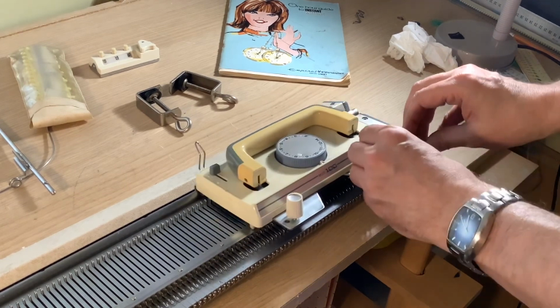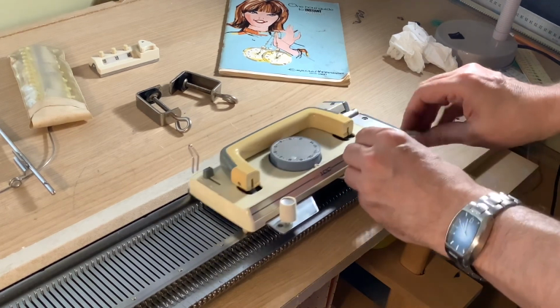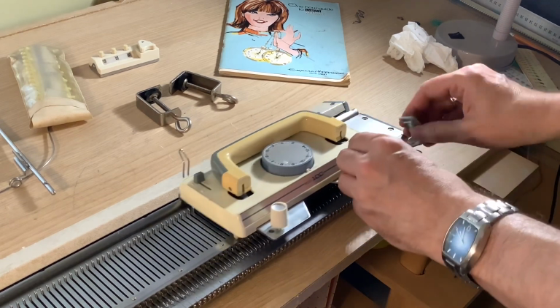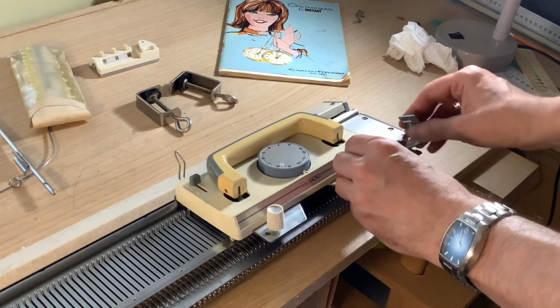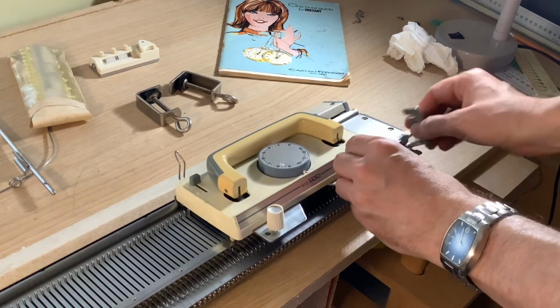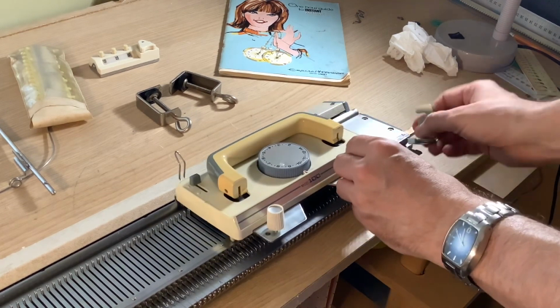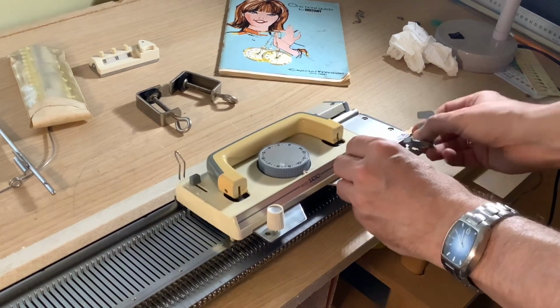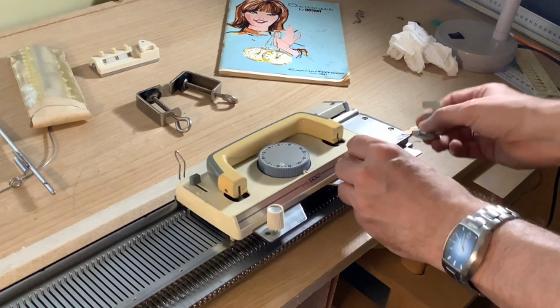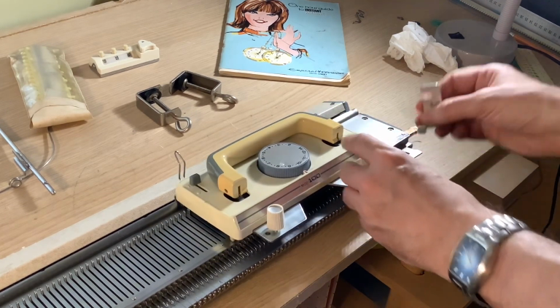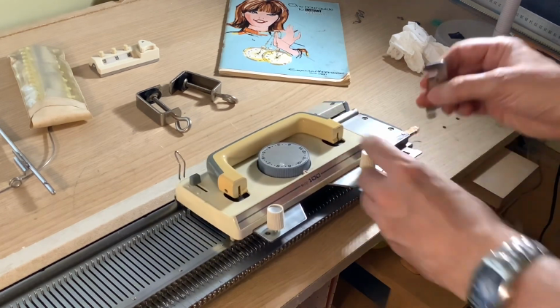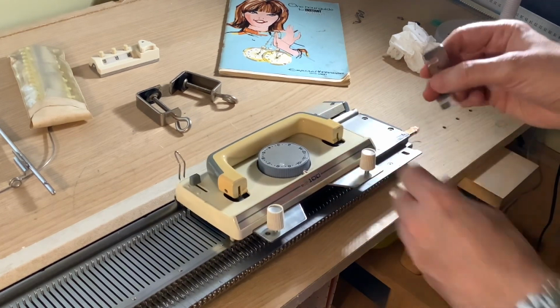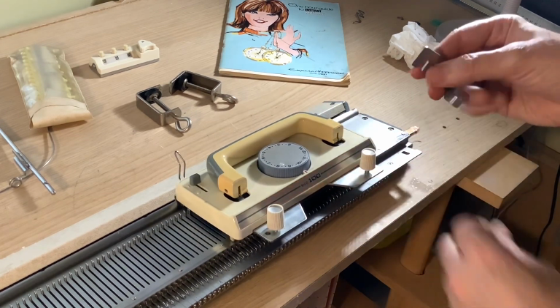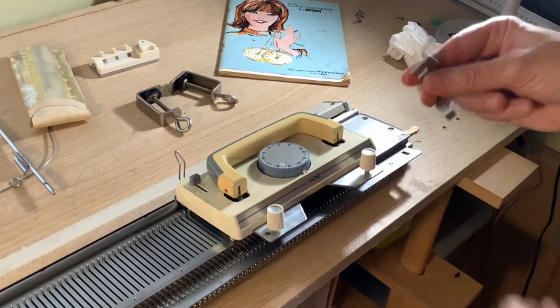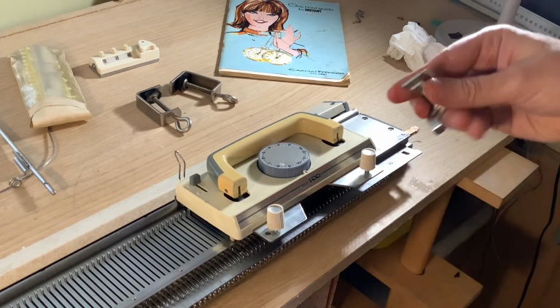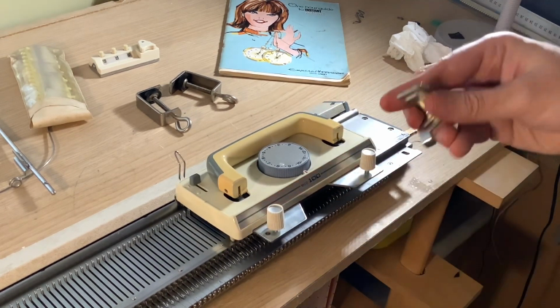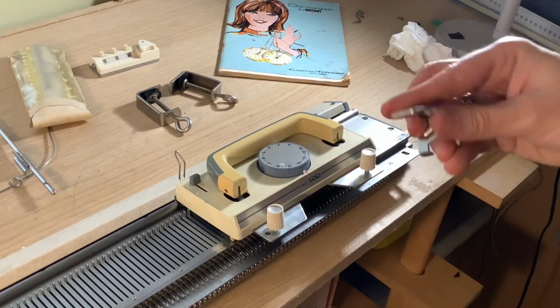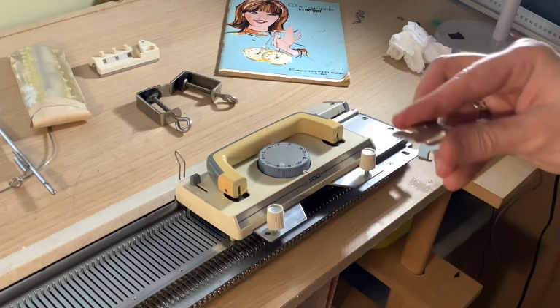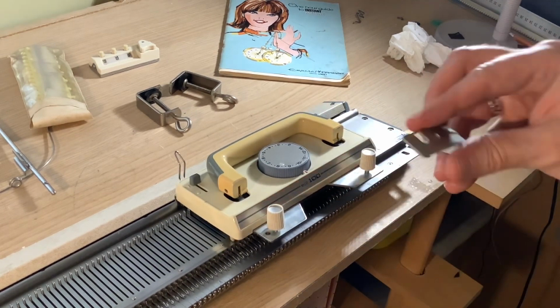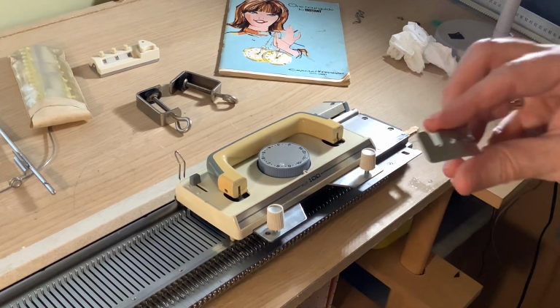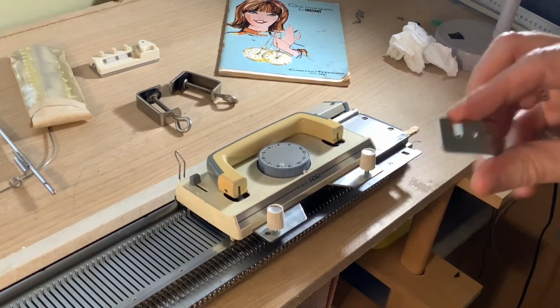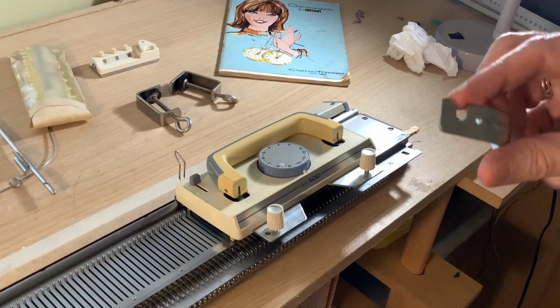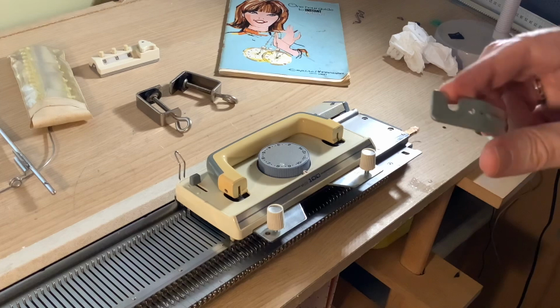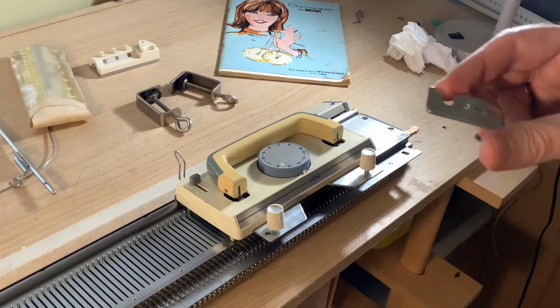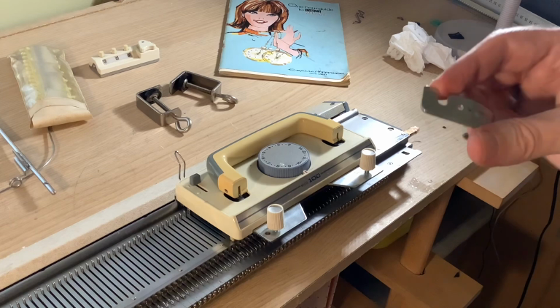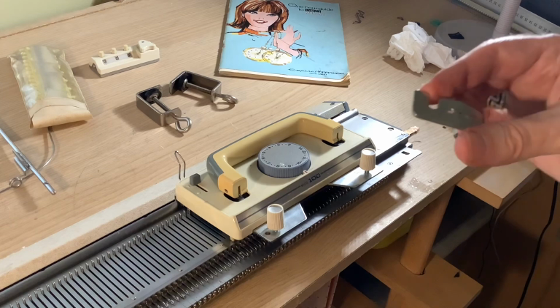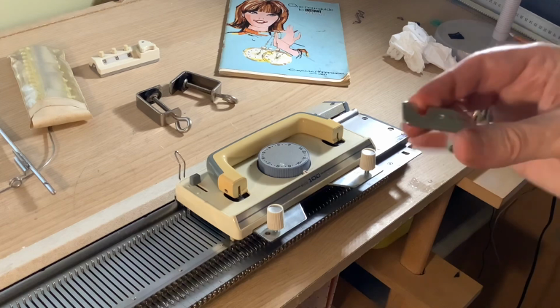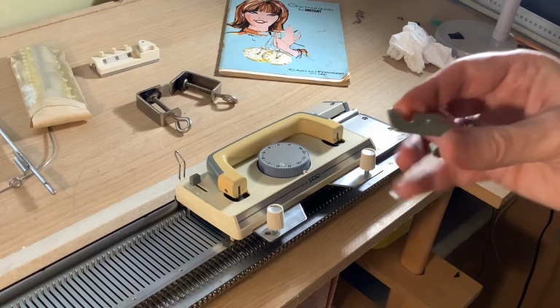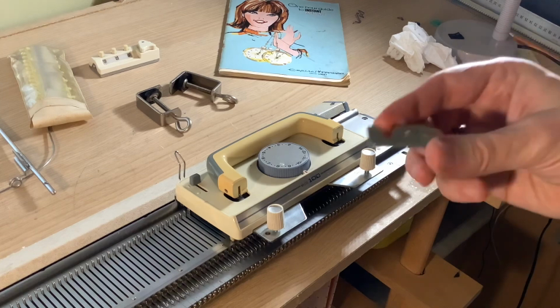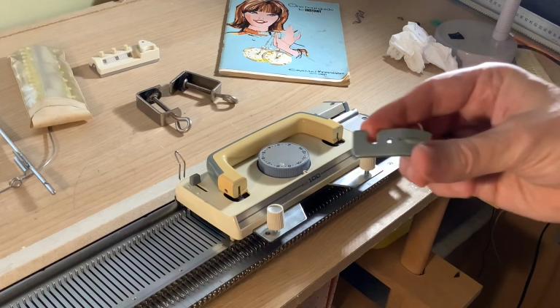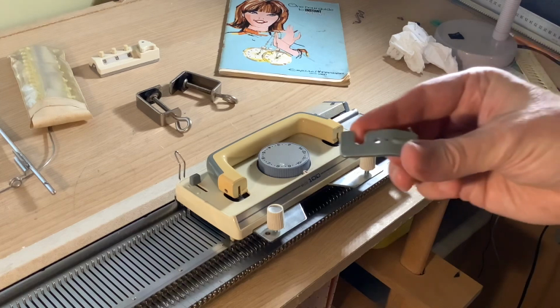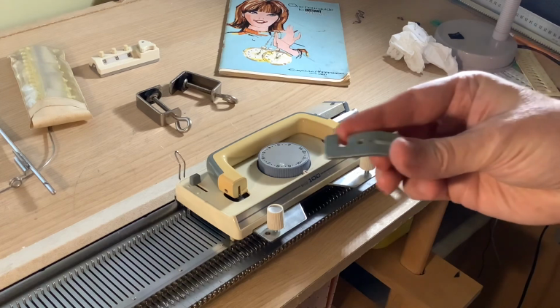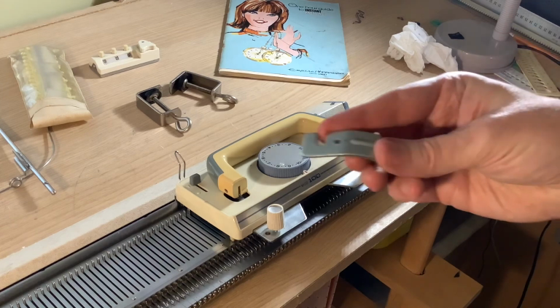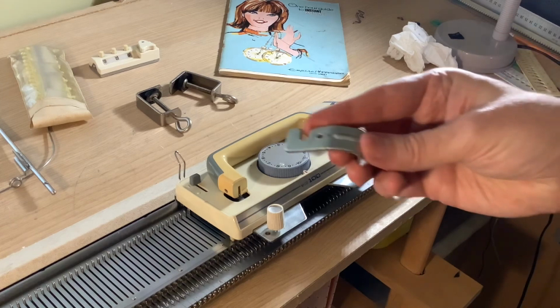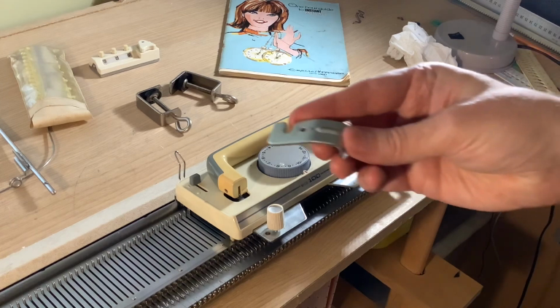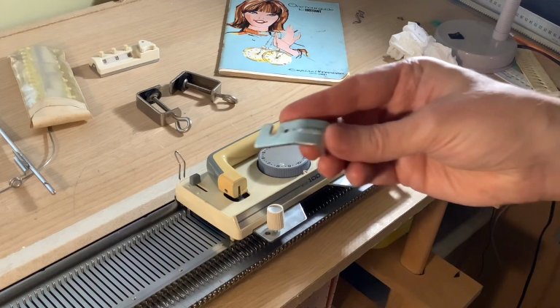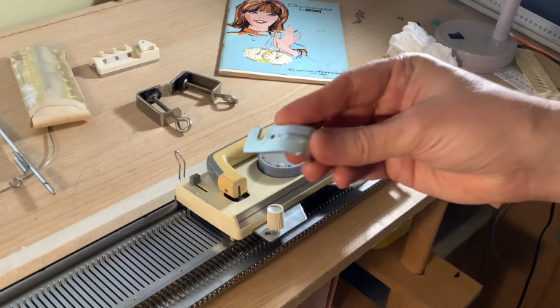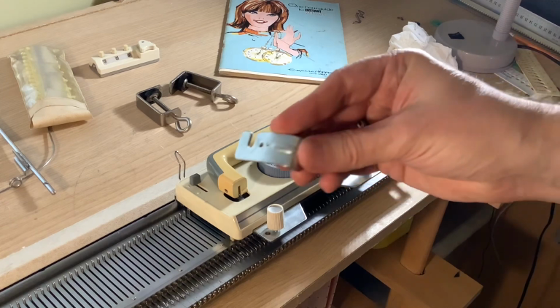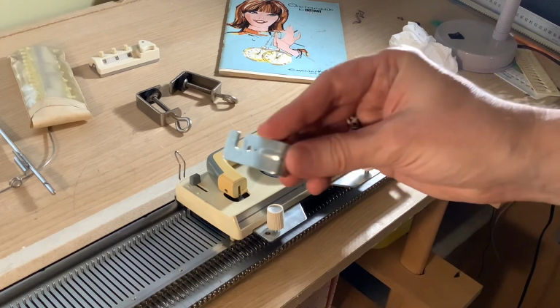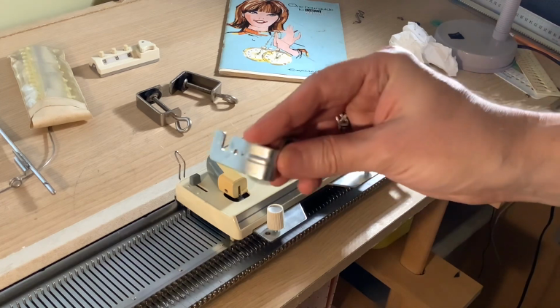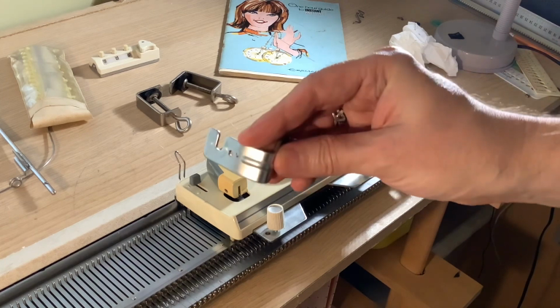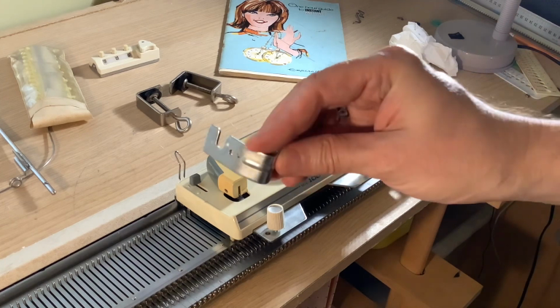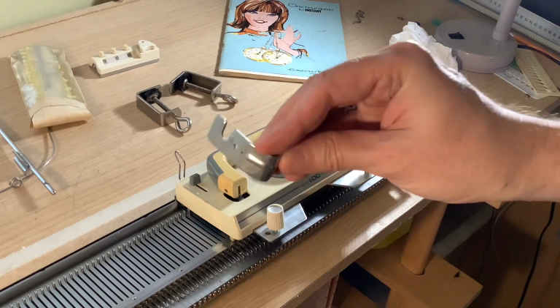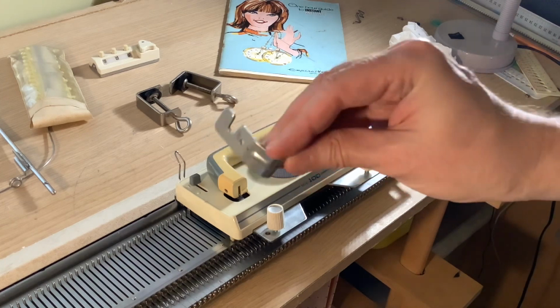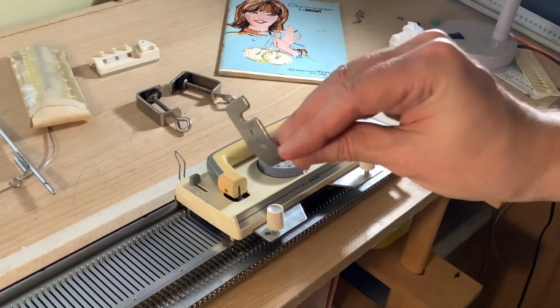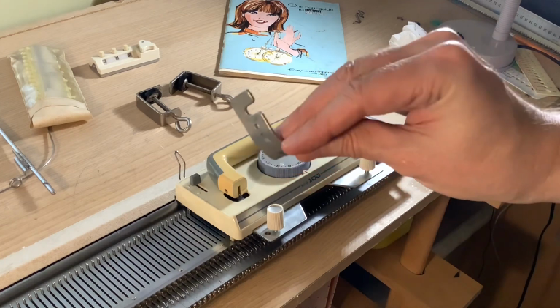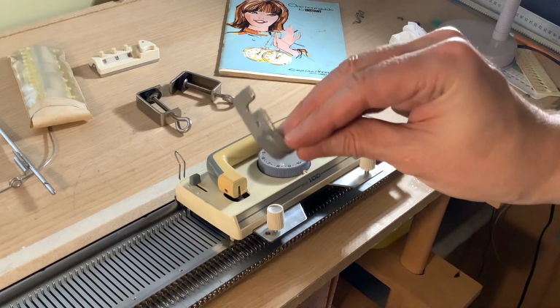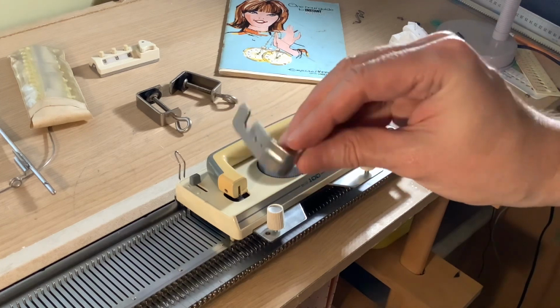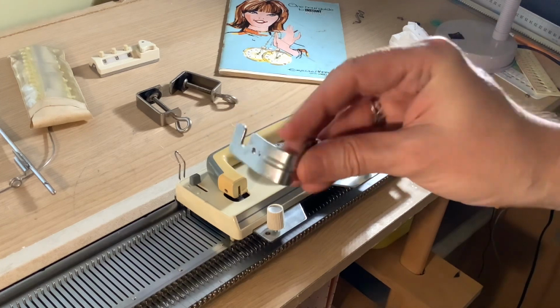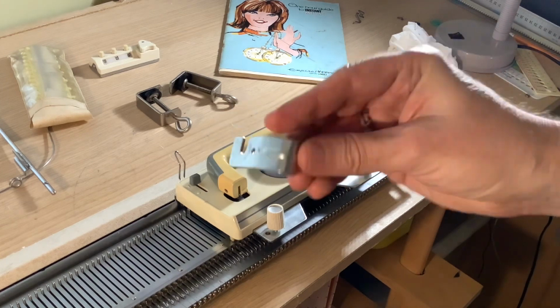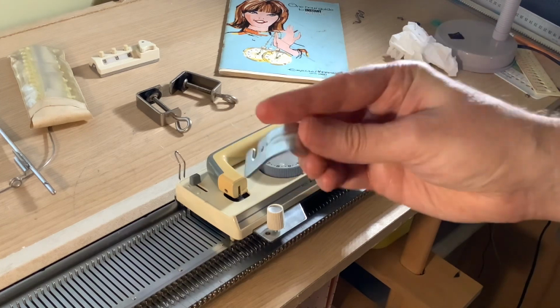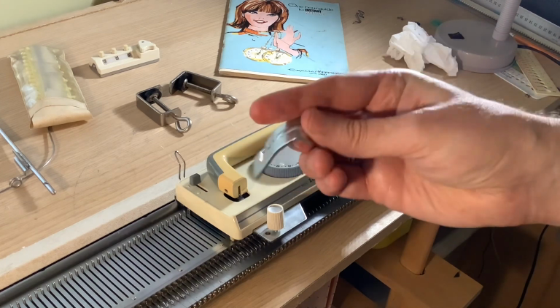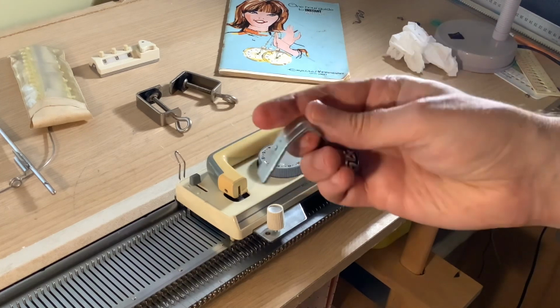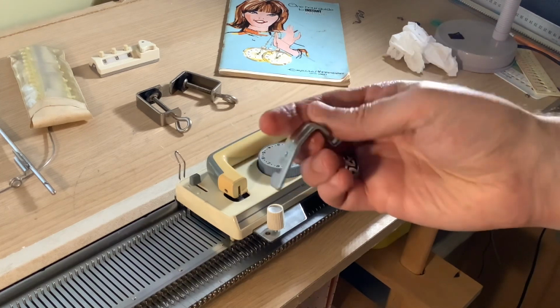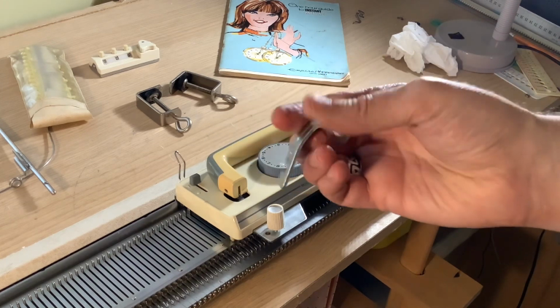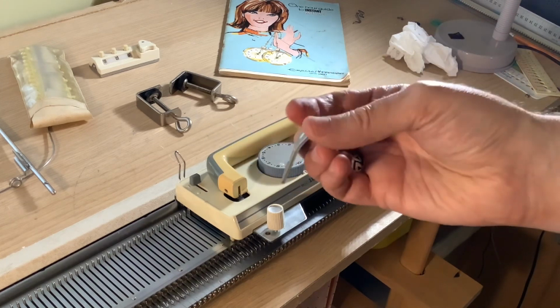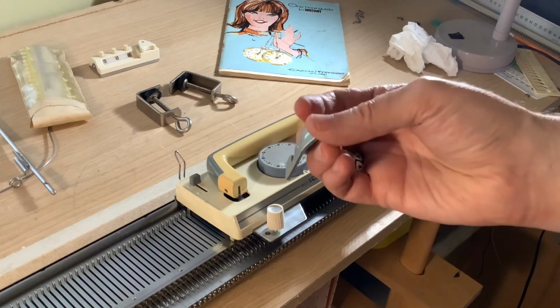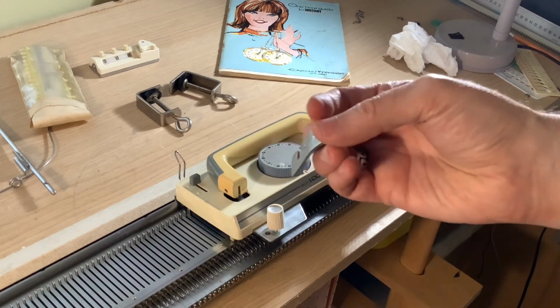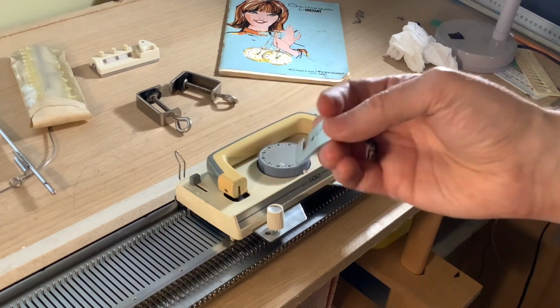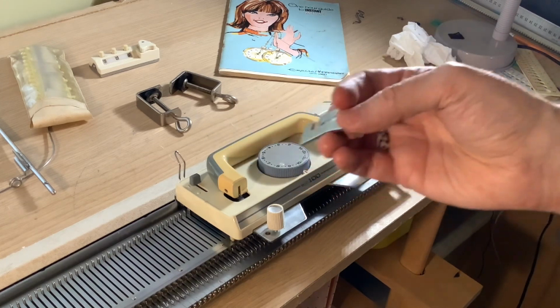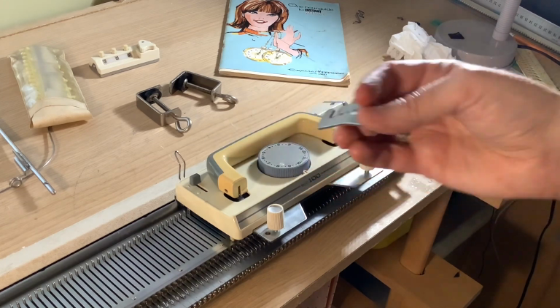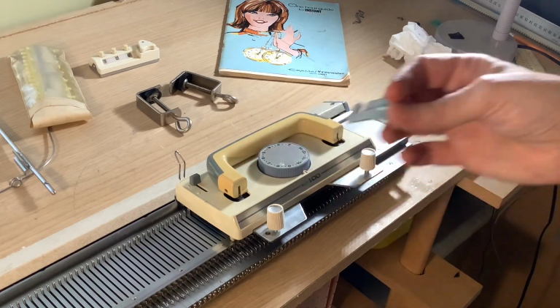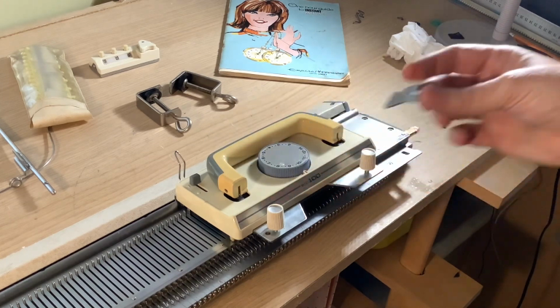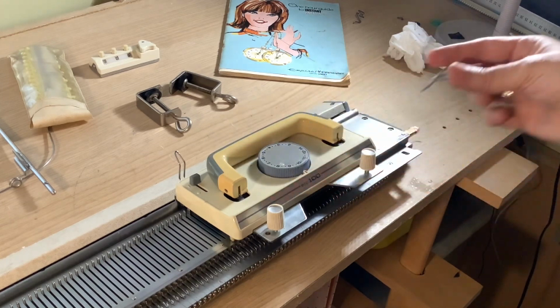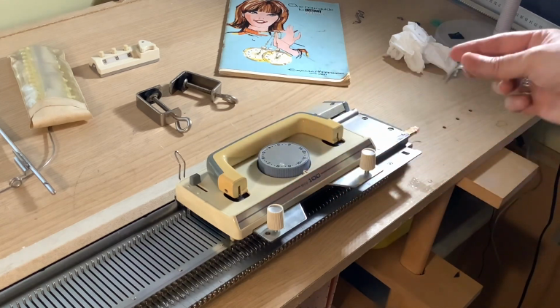Here I am taking off the carriage lock. This is used just to hold the carriage when you pack it in the box.